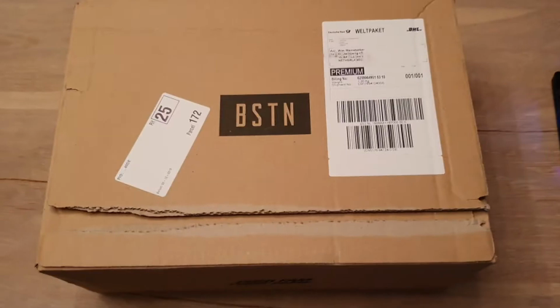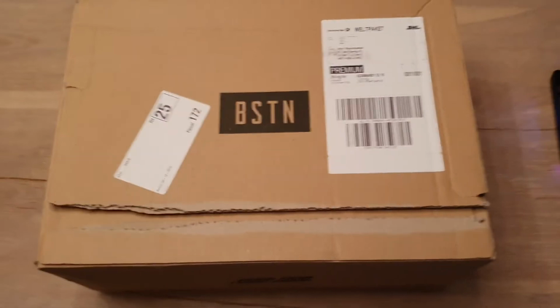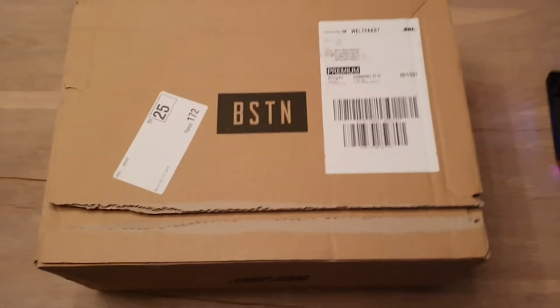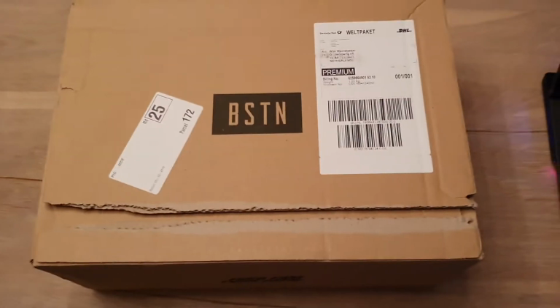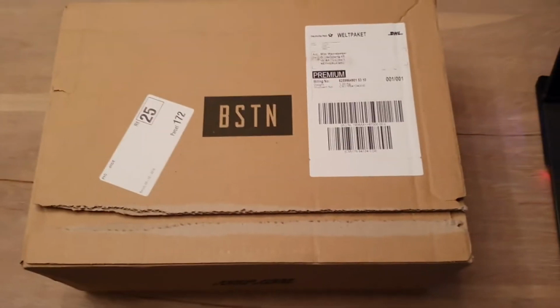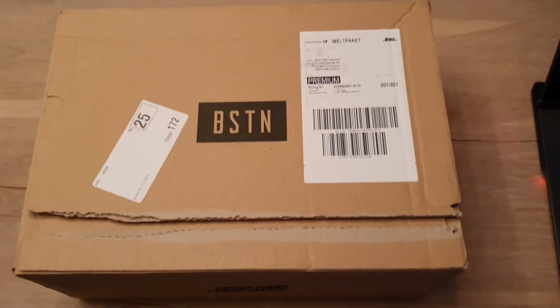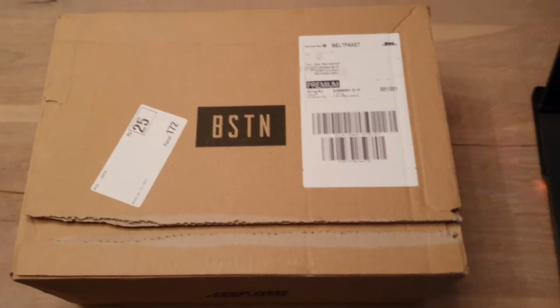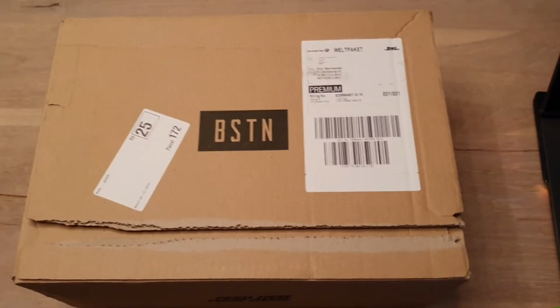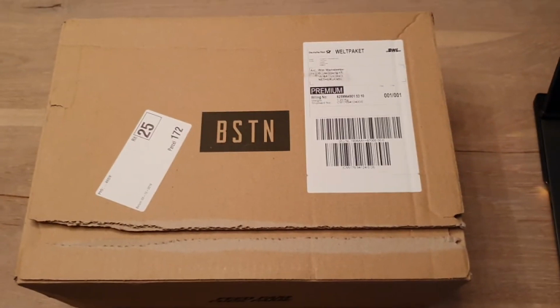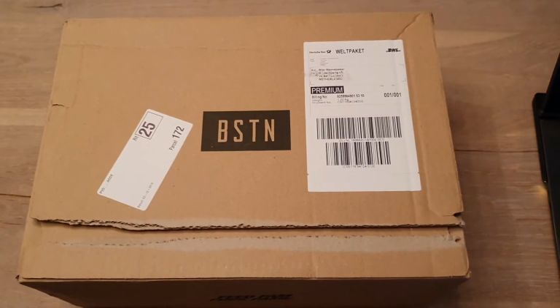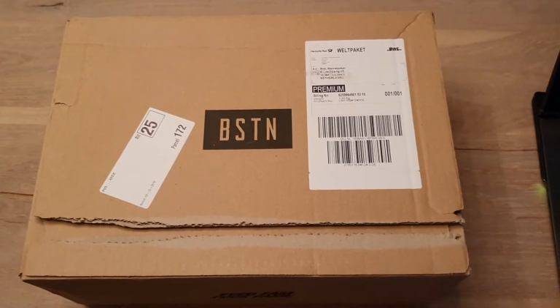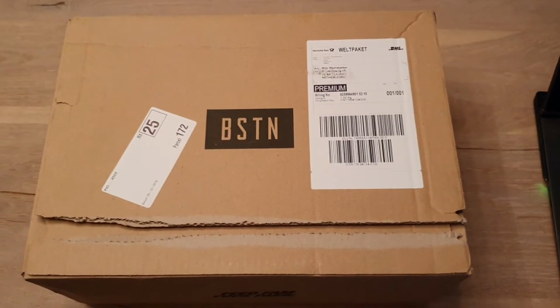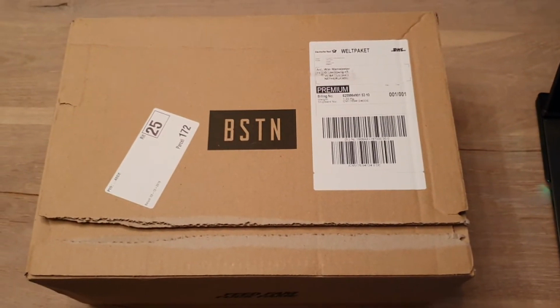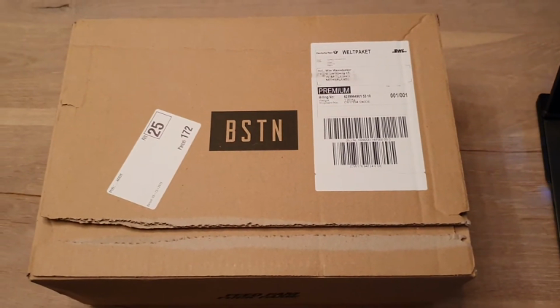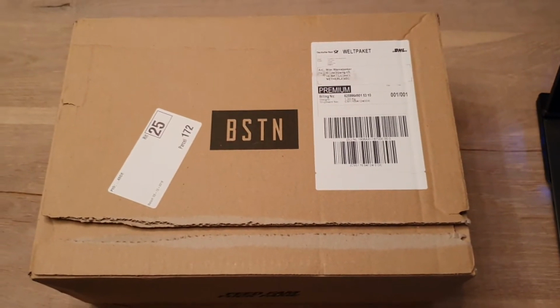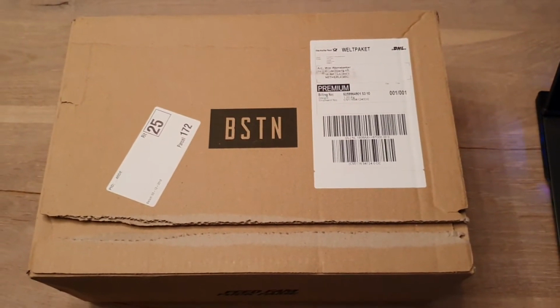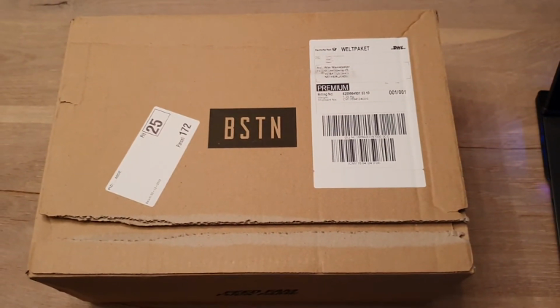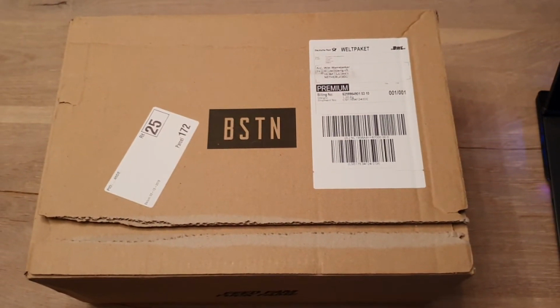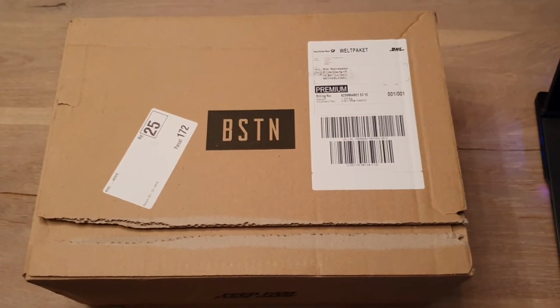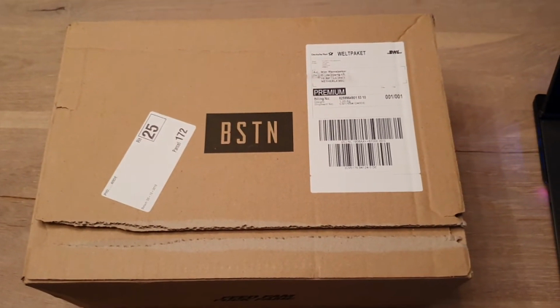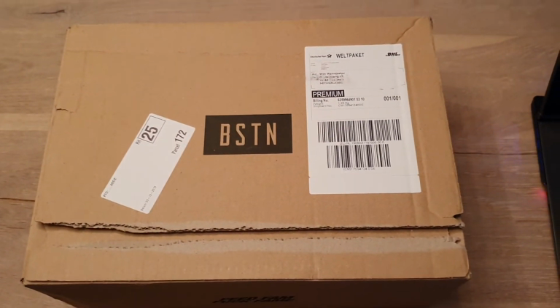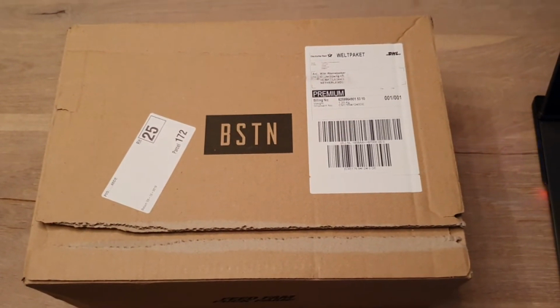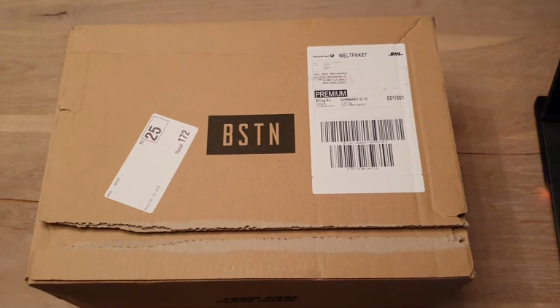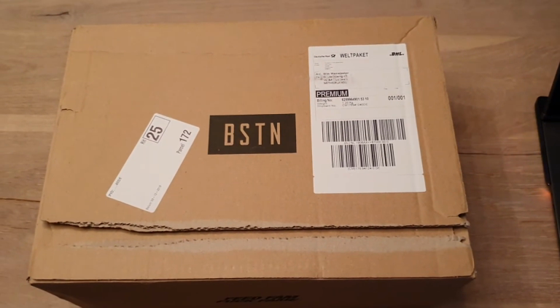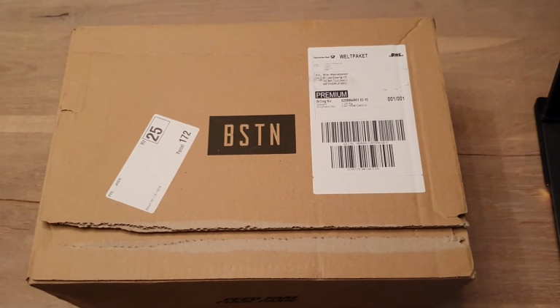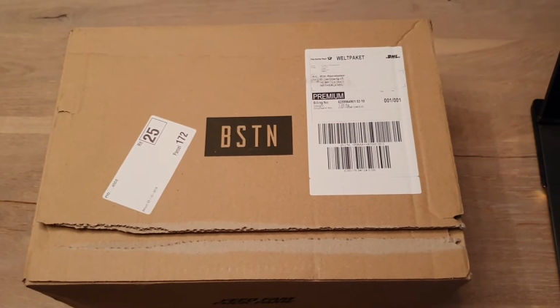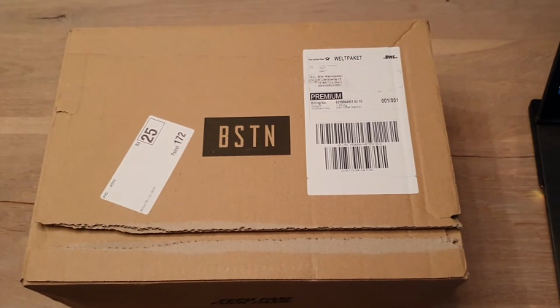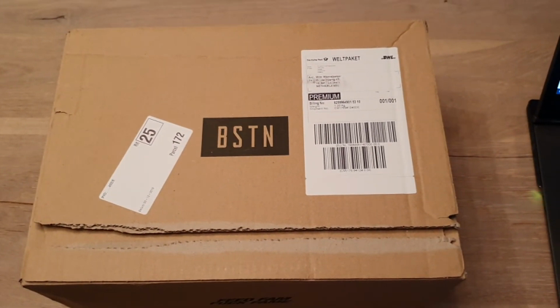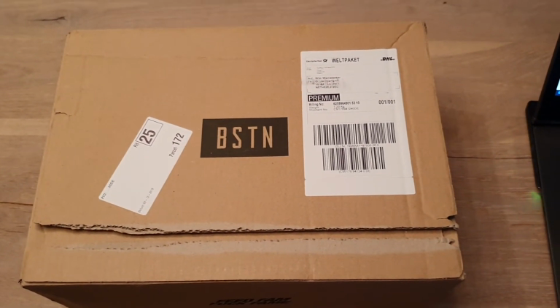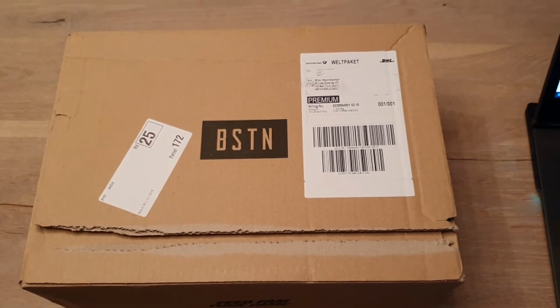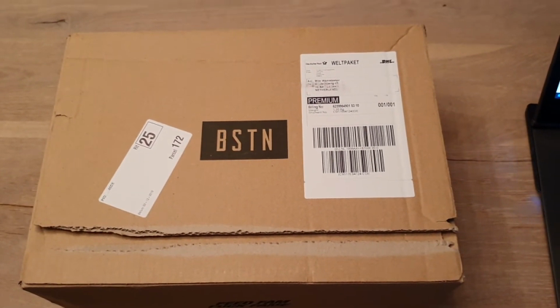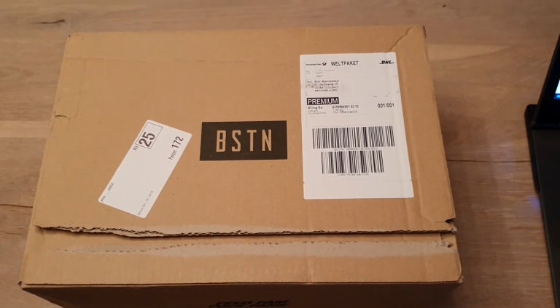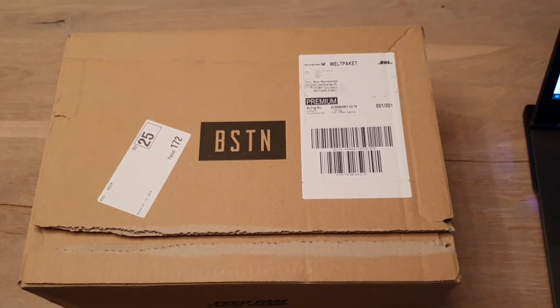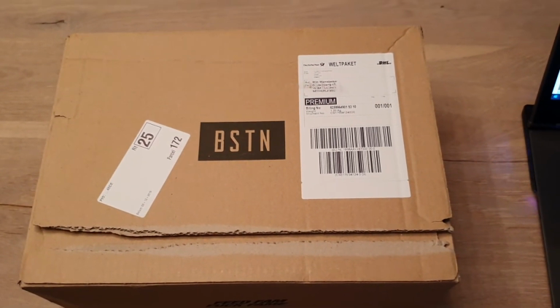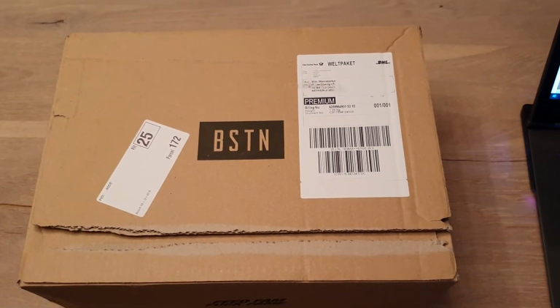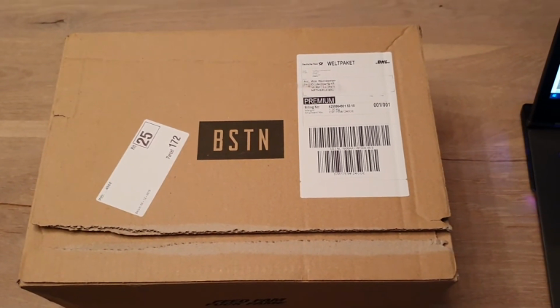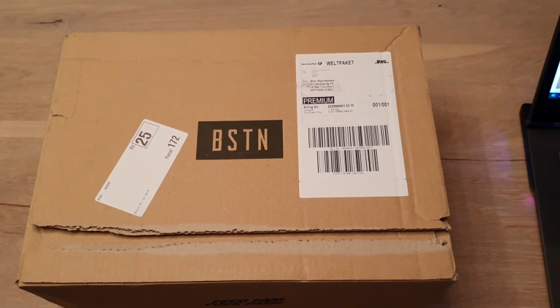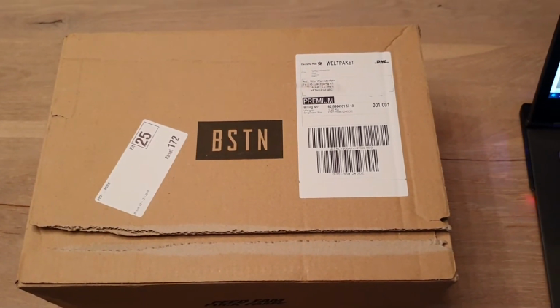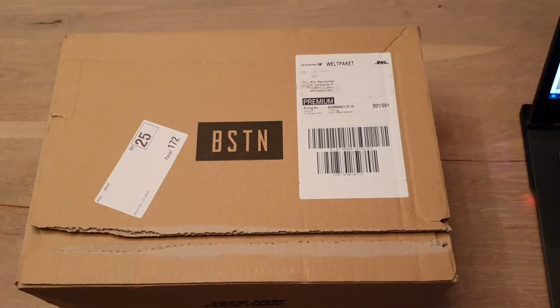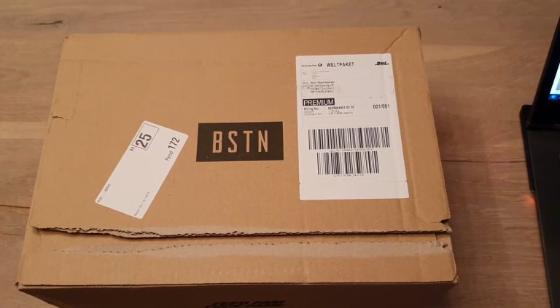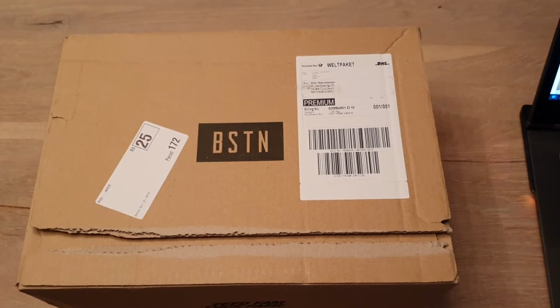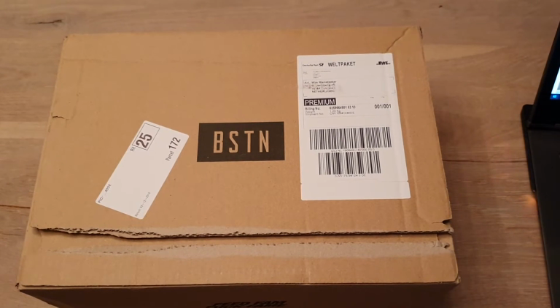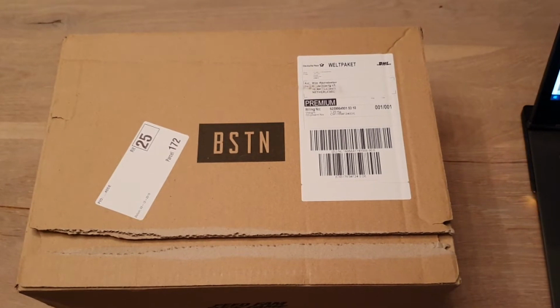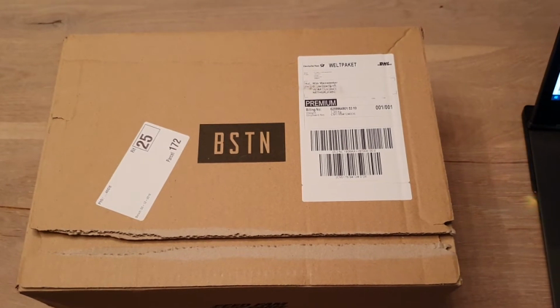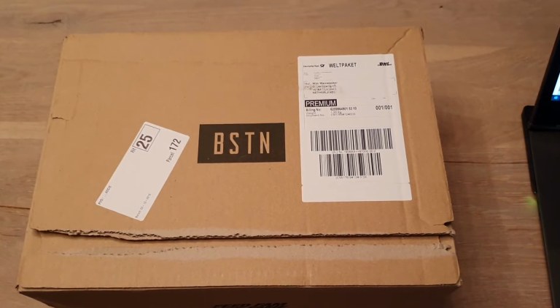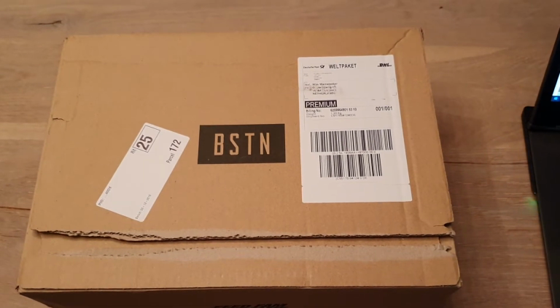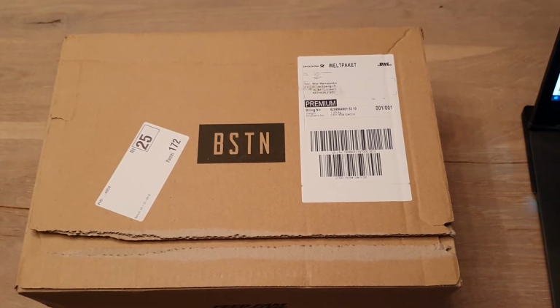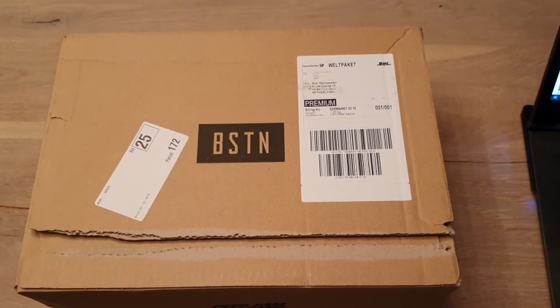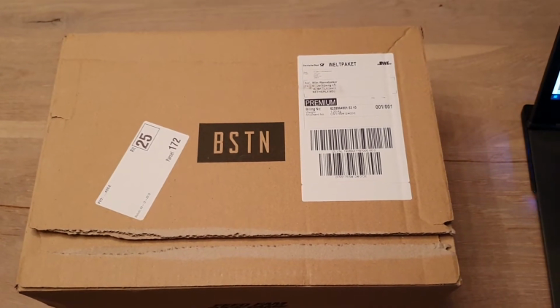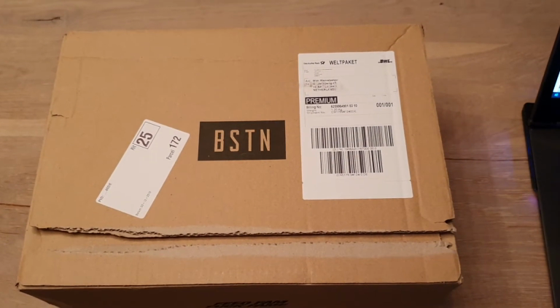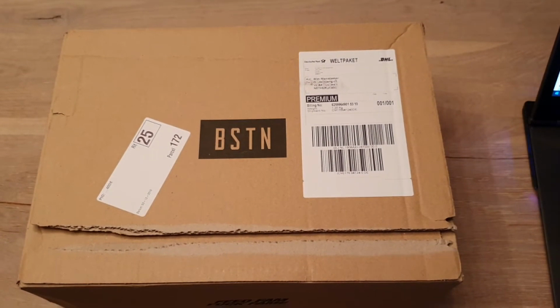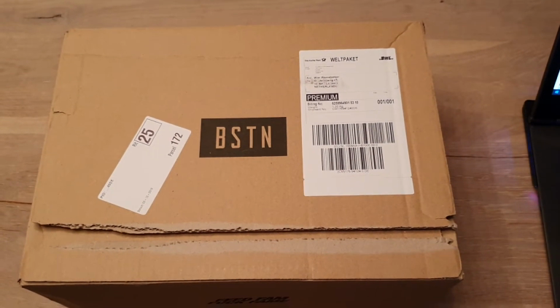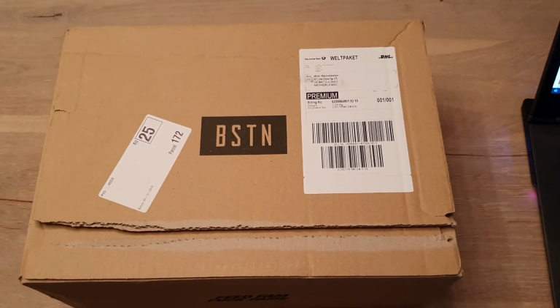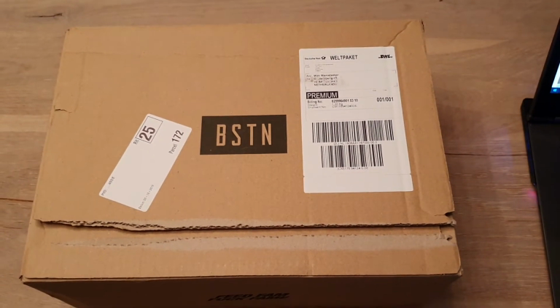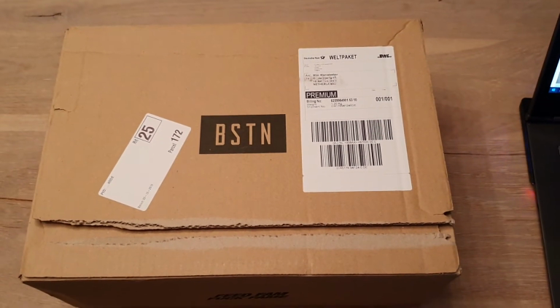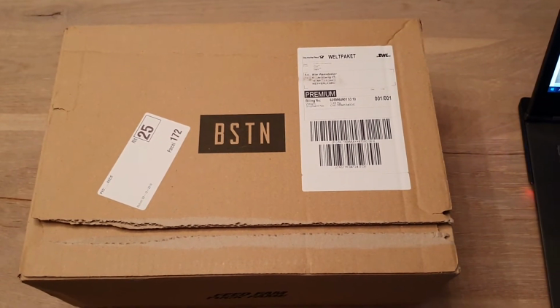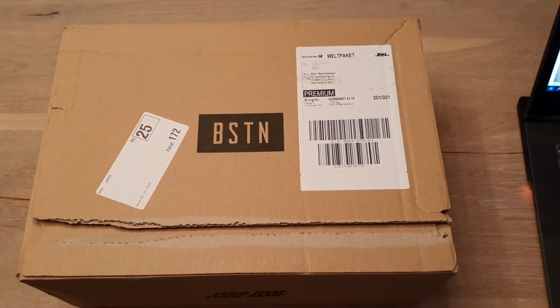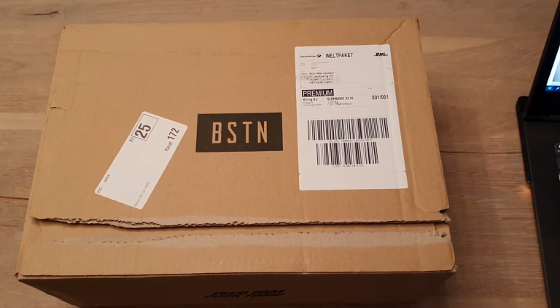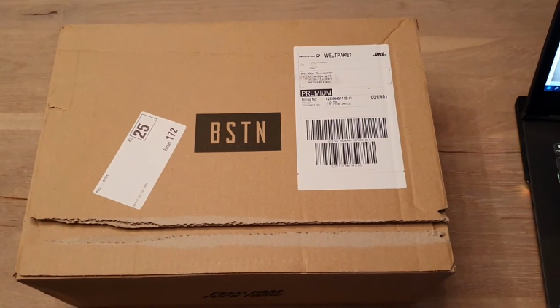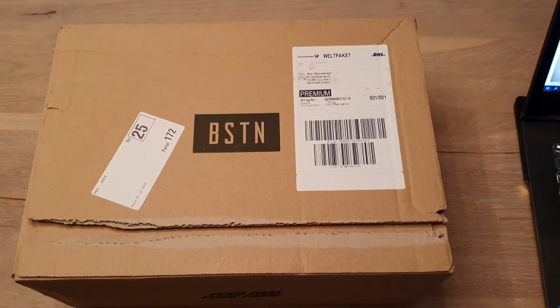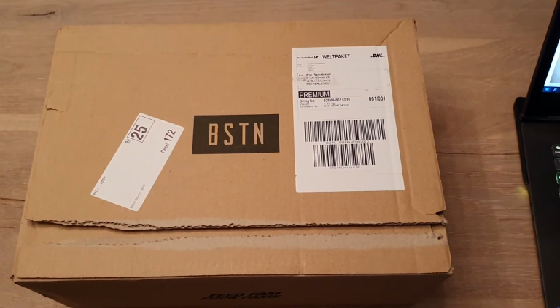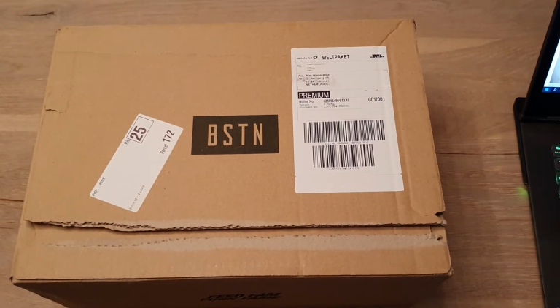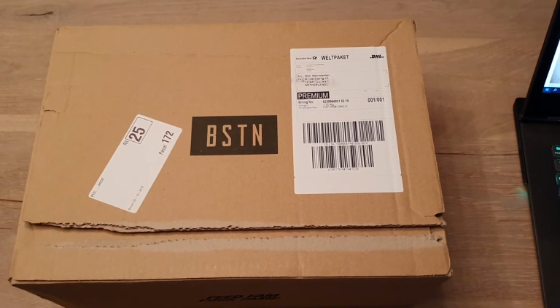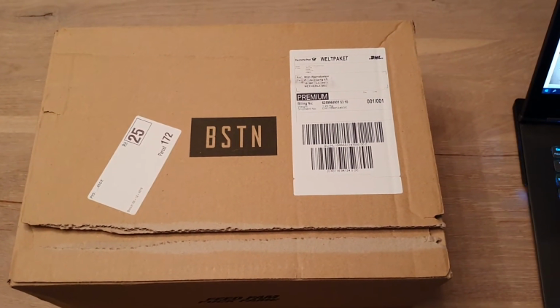This is a new unboxing video. I will open the box and show you more details about this Nike Air Max 90 pair of sneakers.